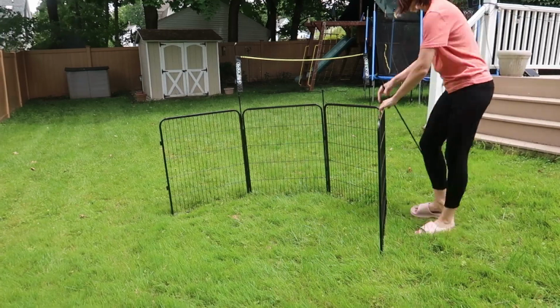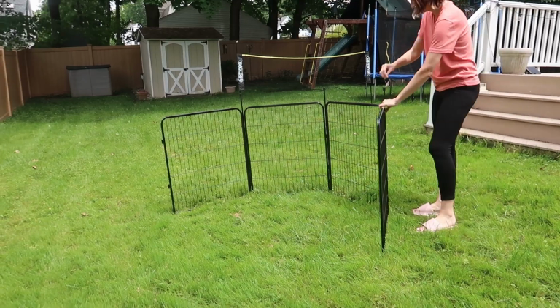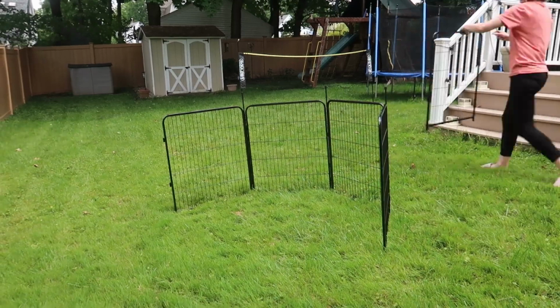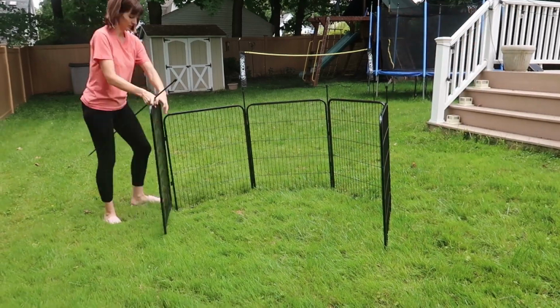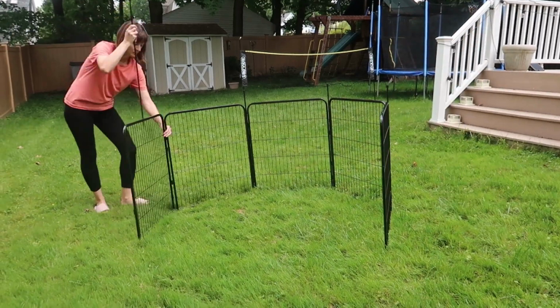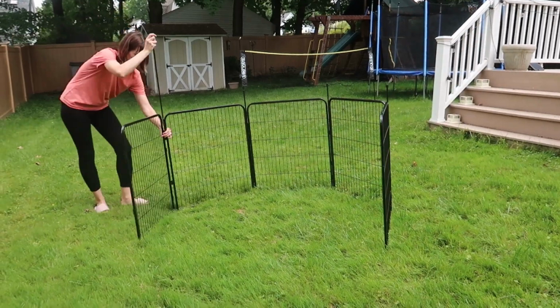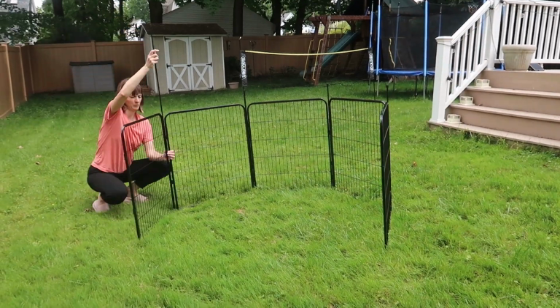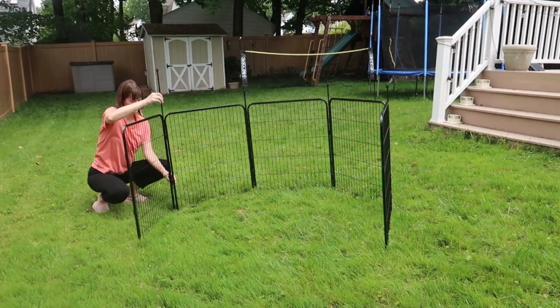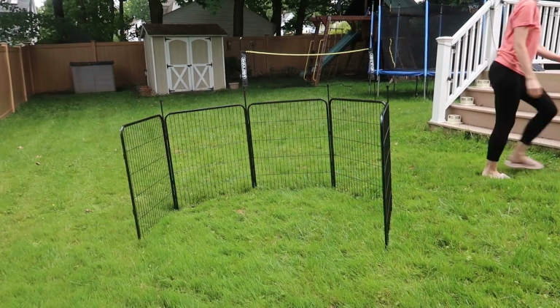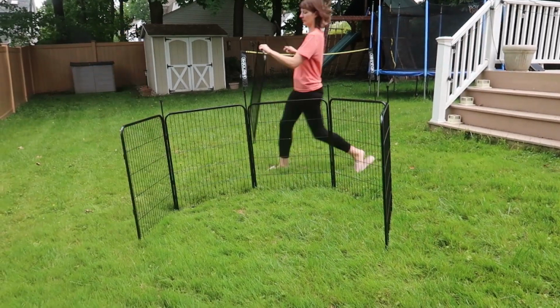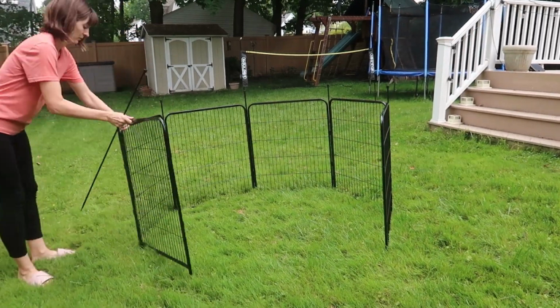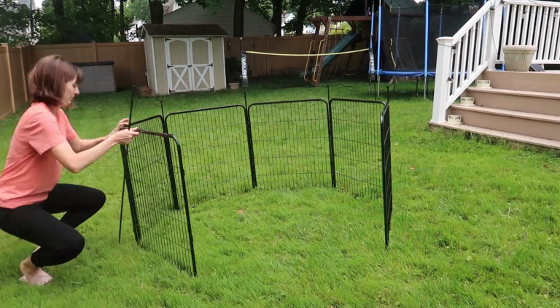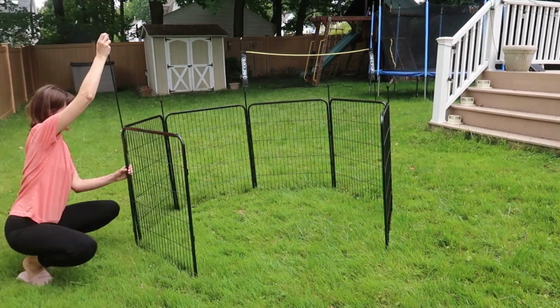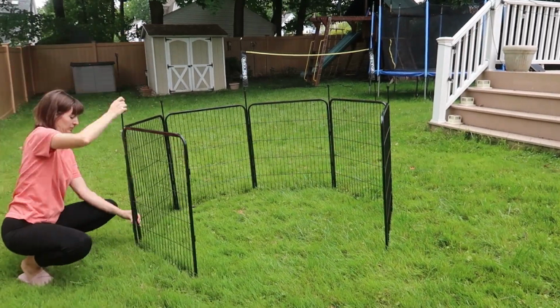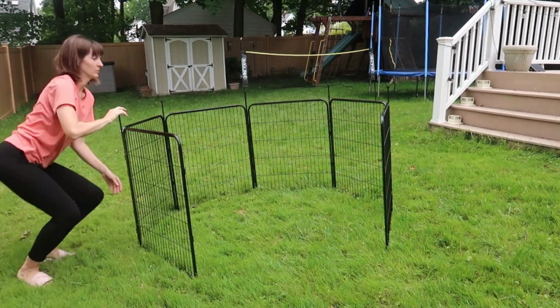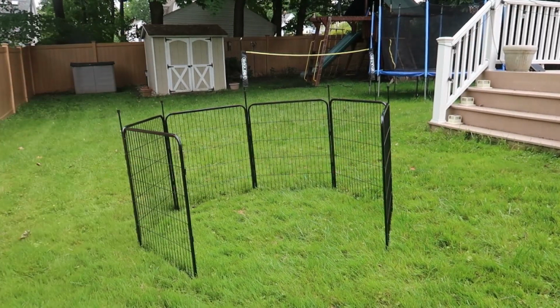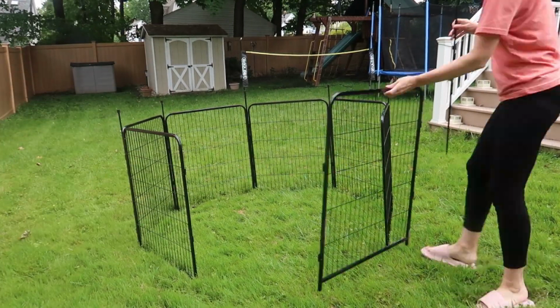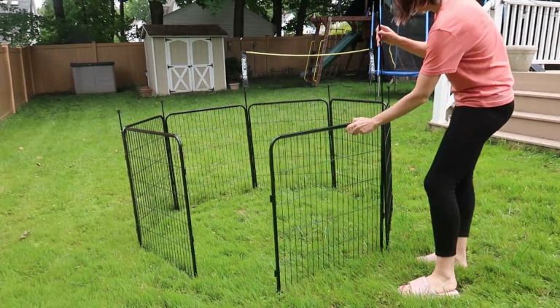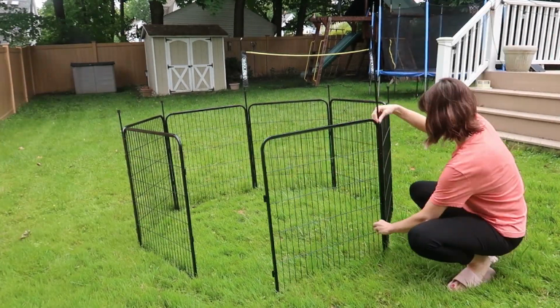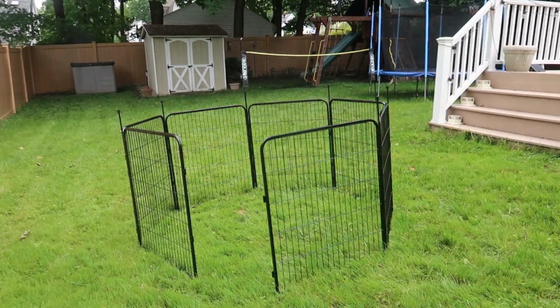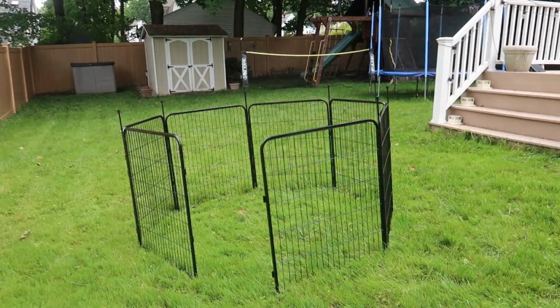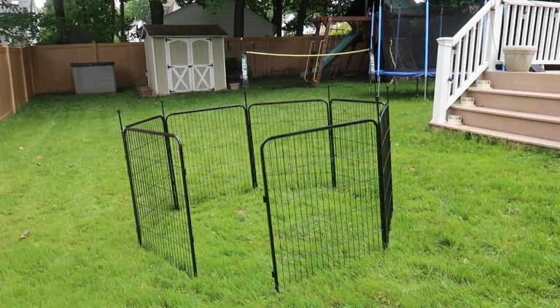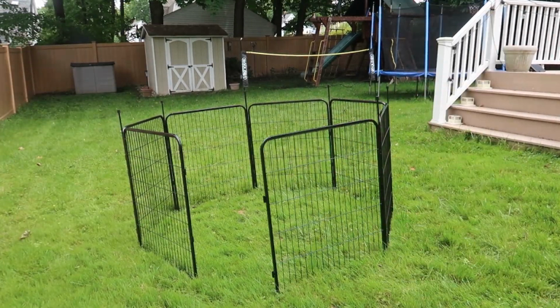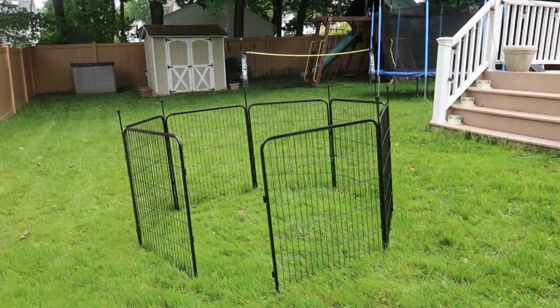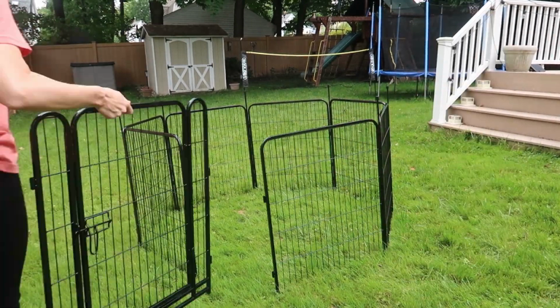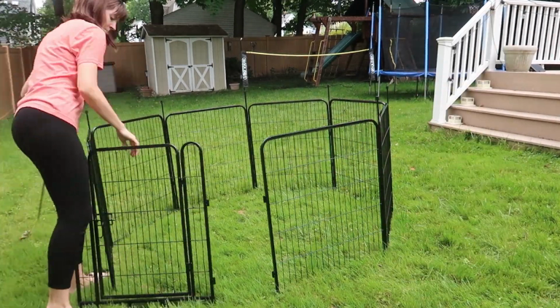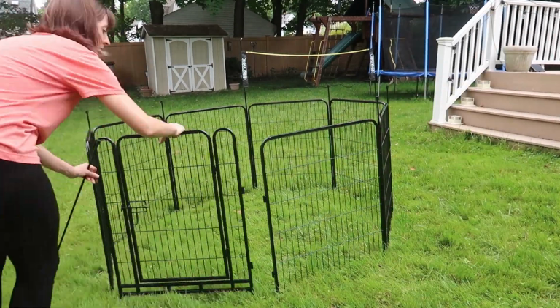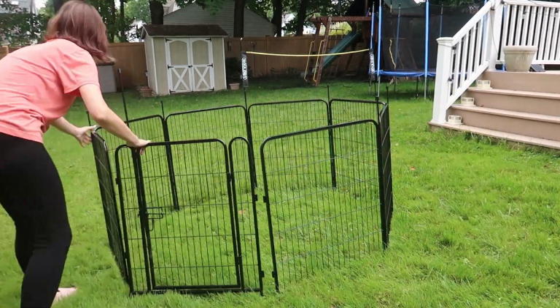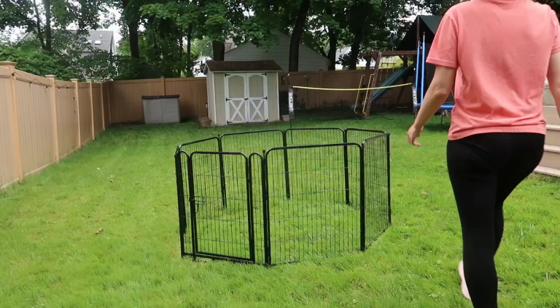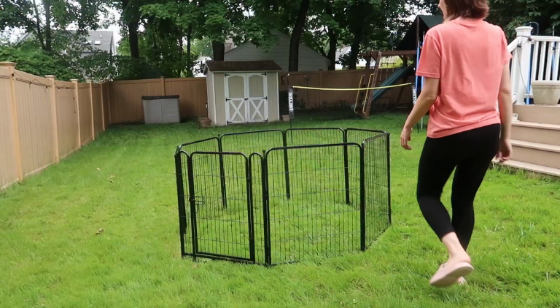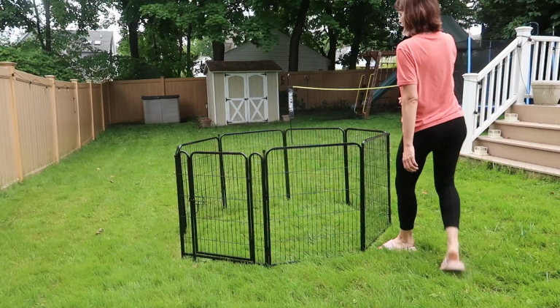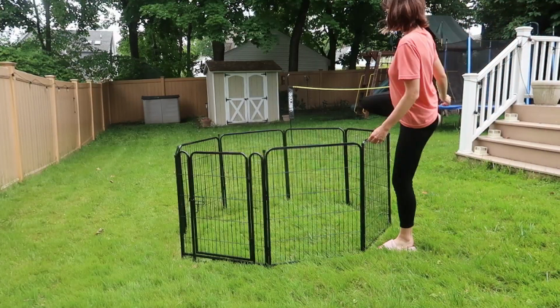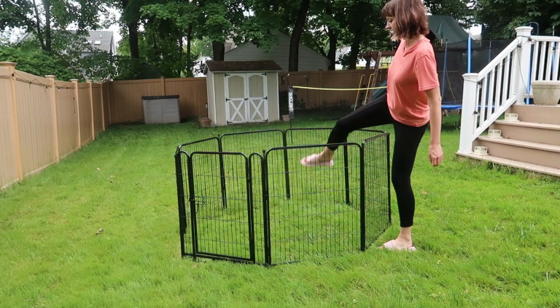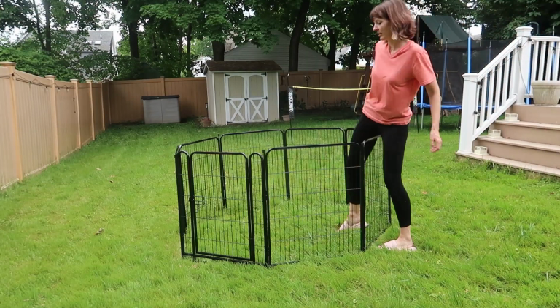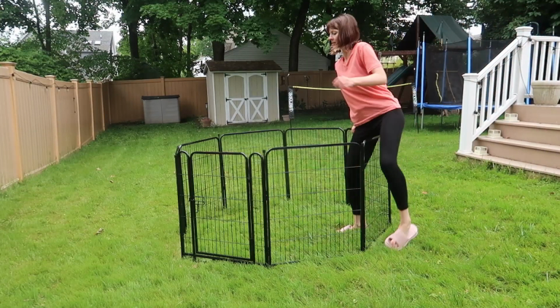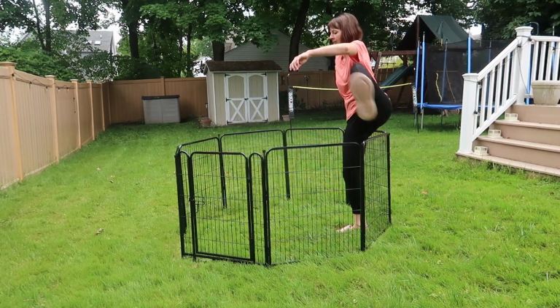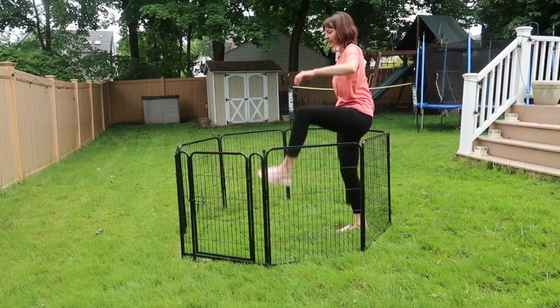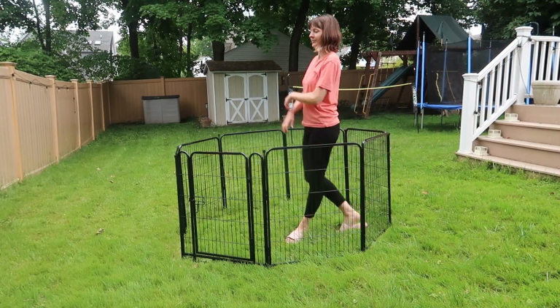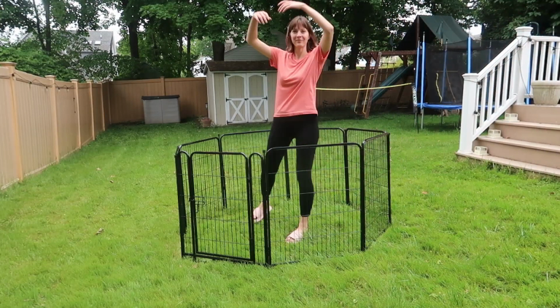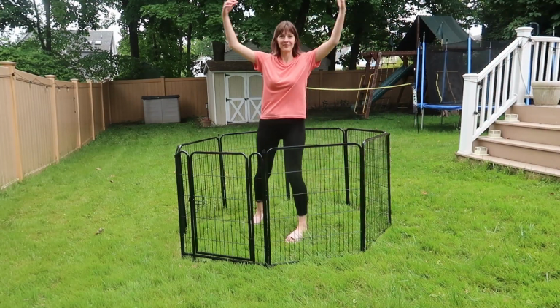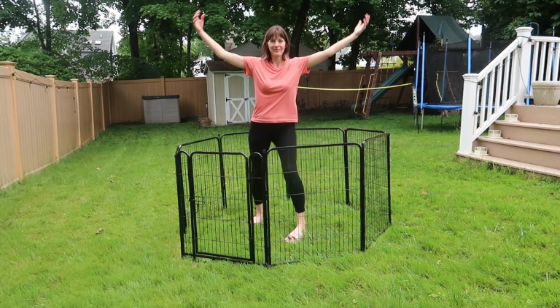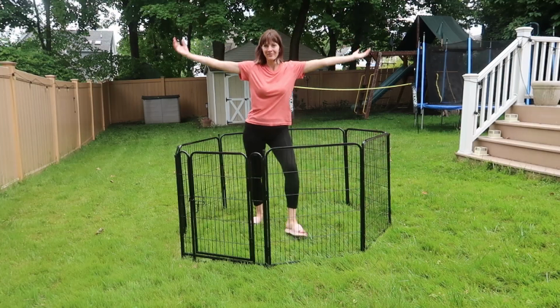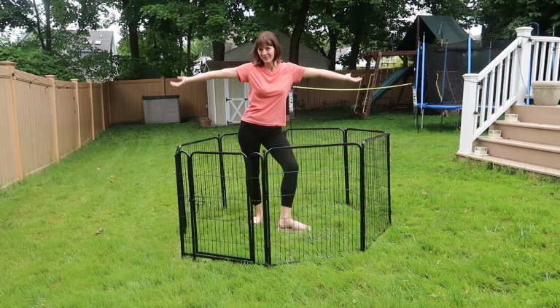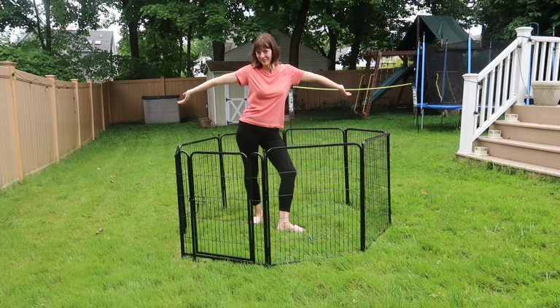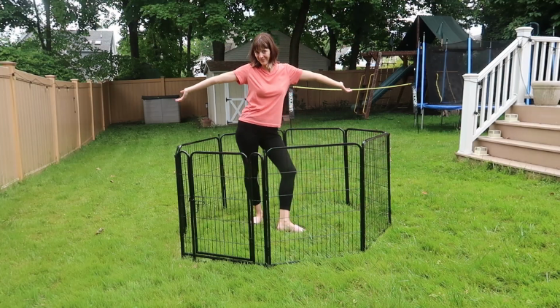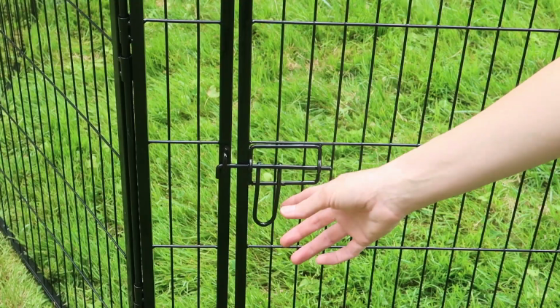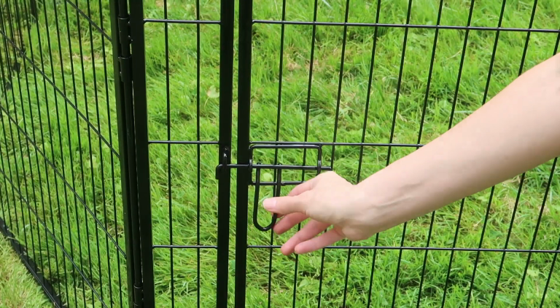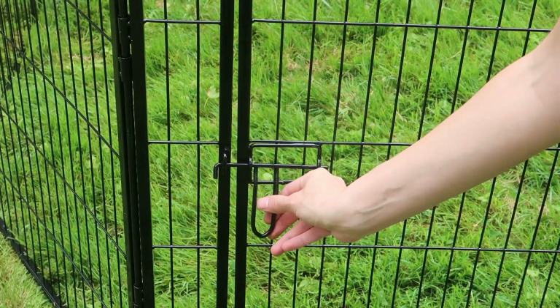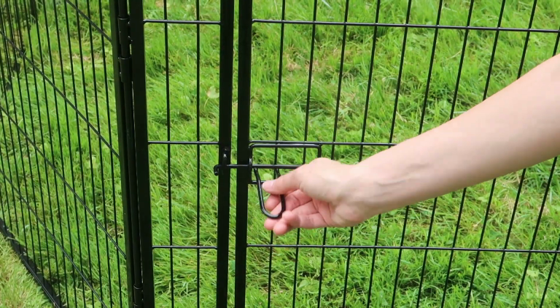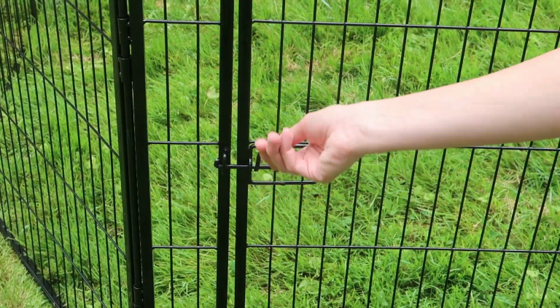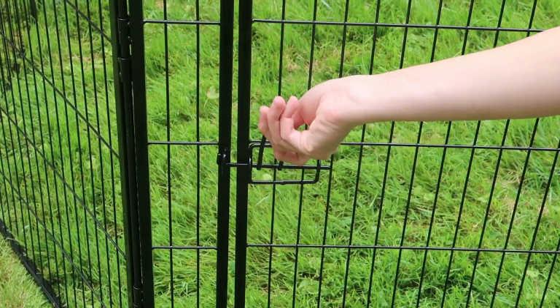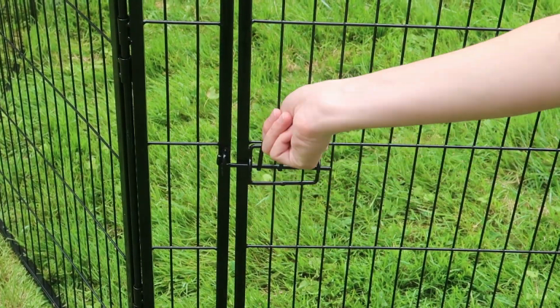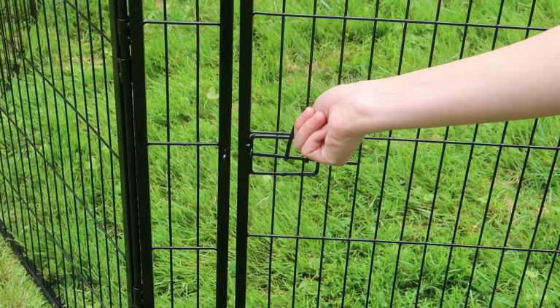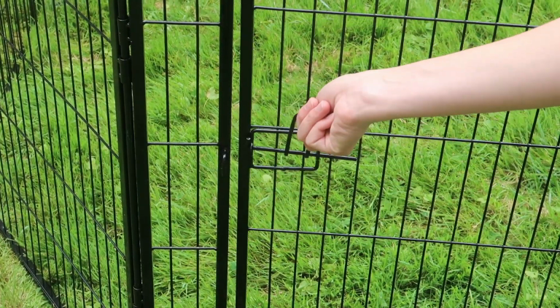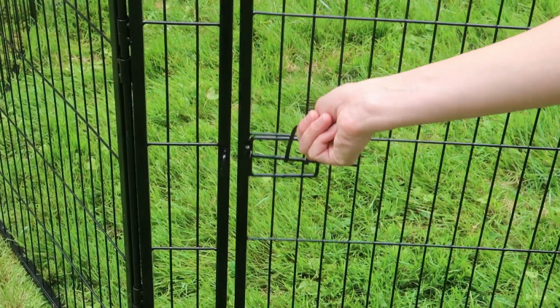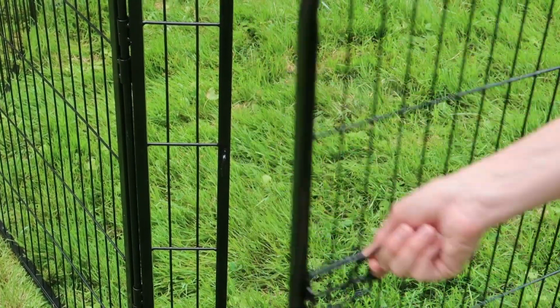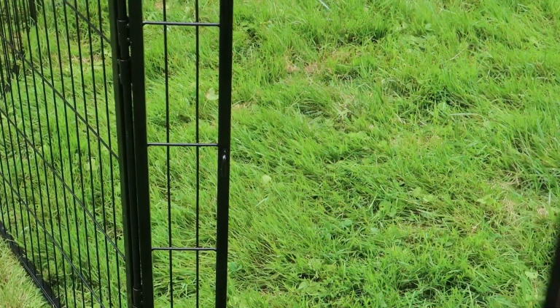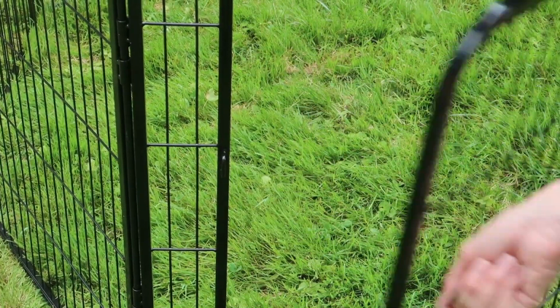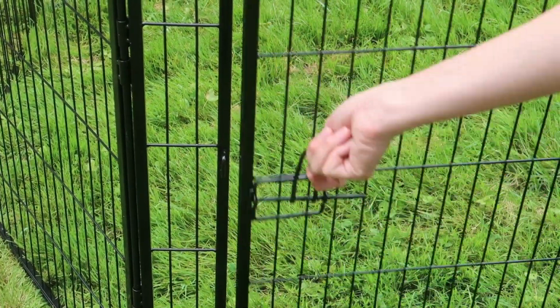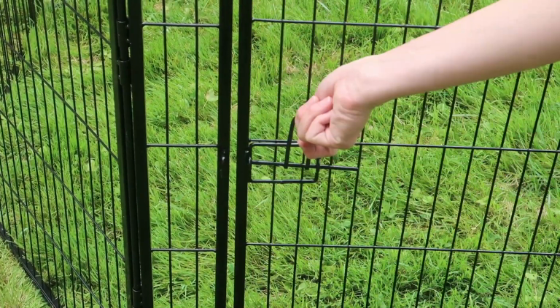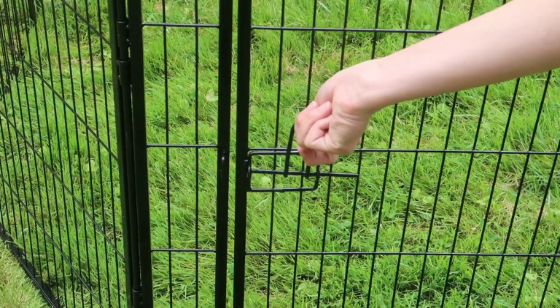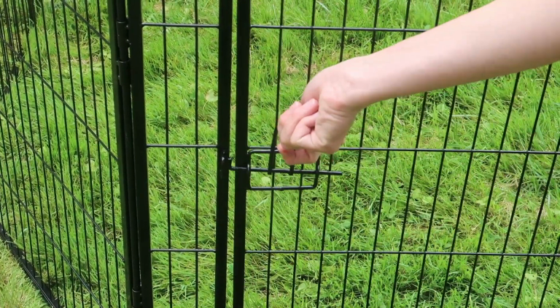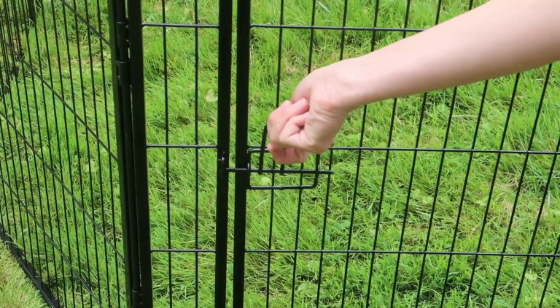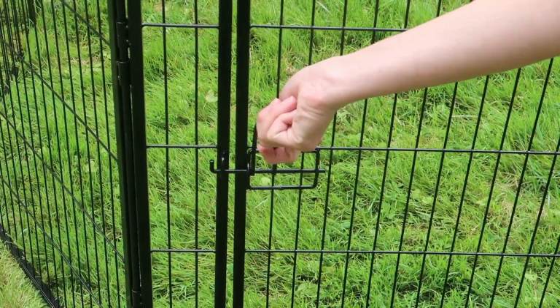I am loving this 32-inch high fence with seven panels and a gate that I was sent to review from Adavin, so let's take a closer look.